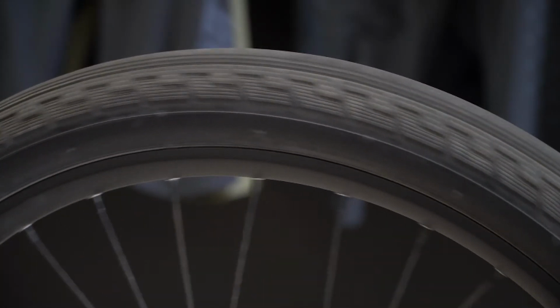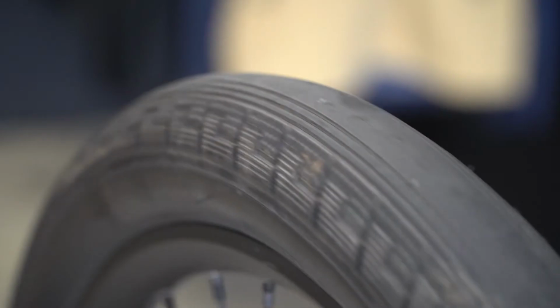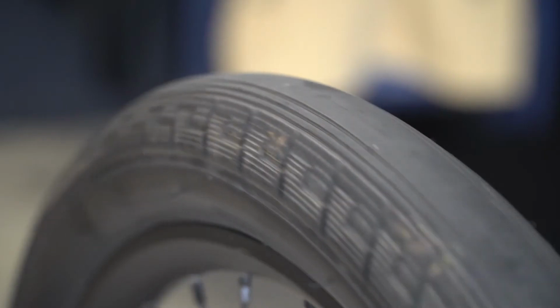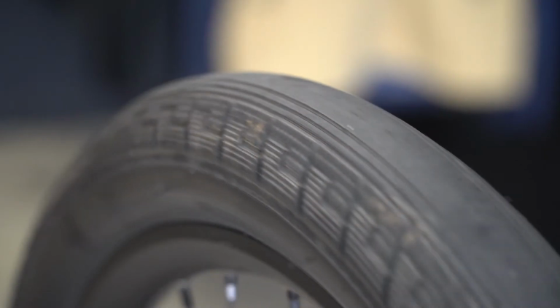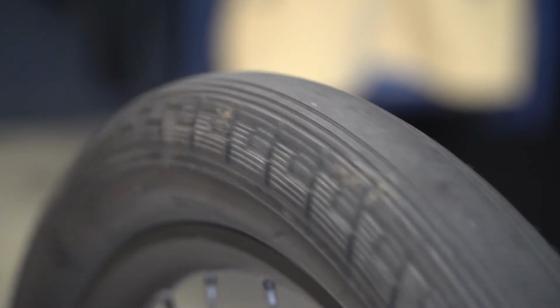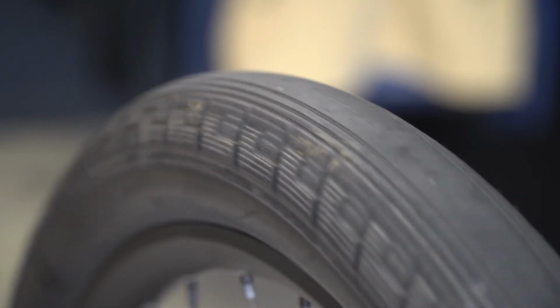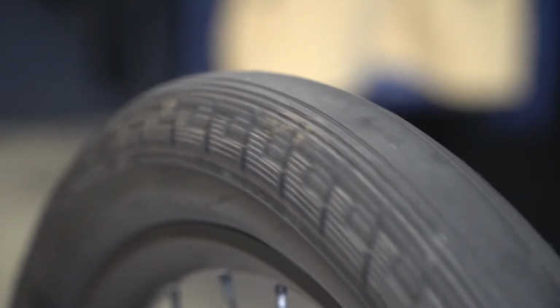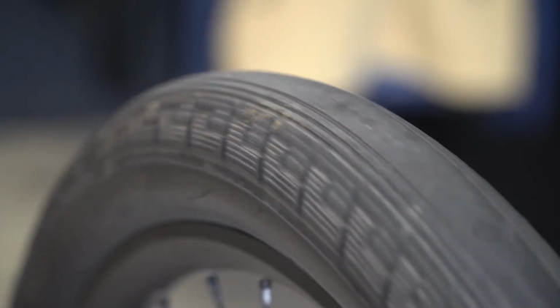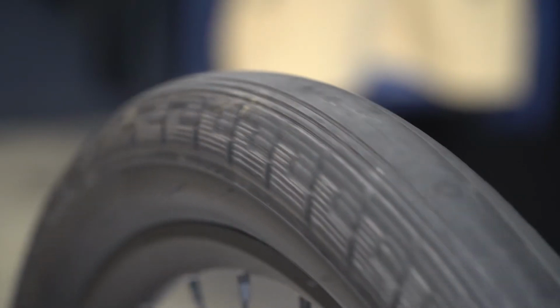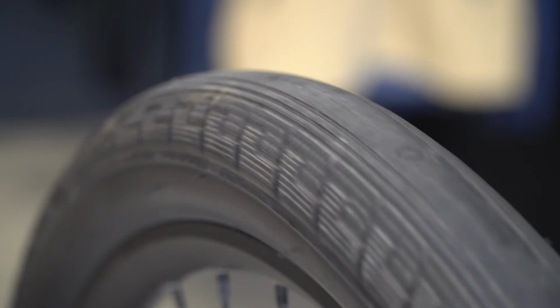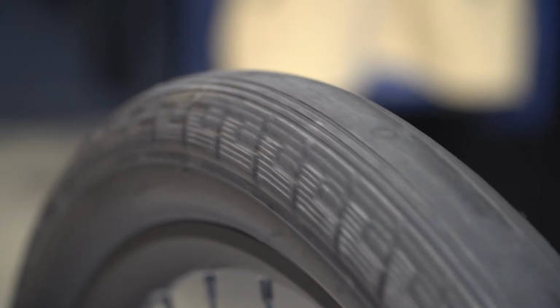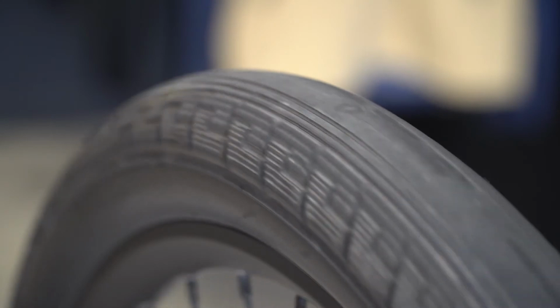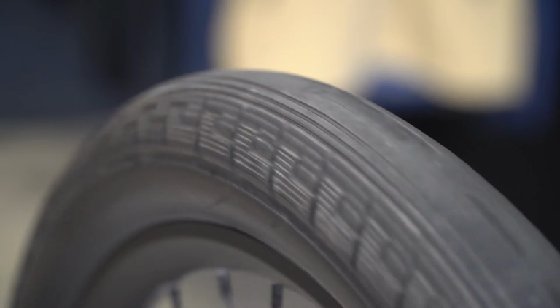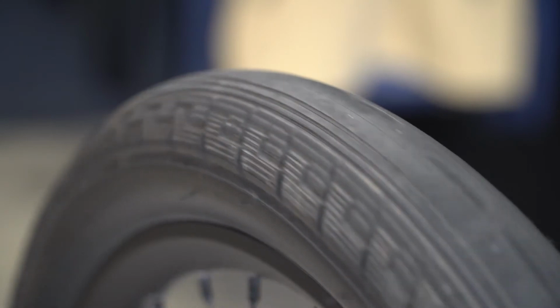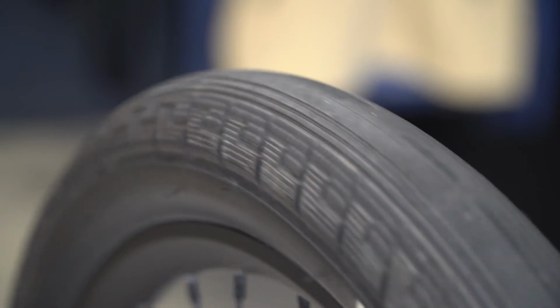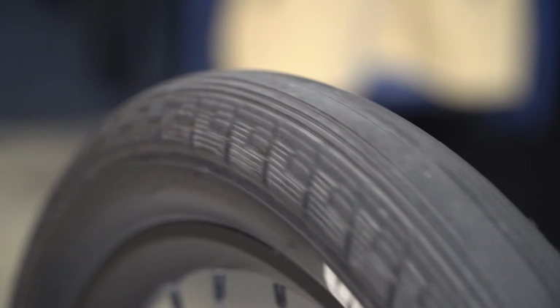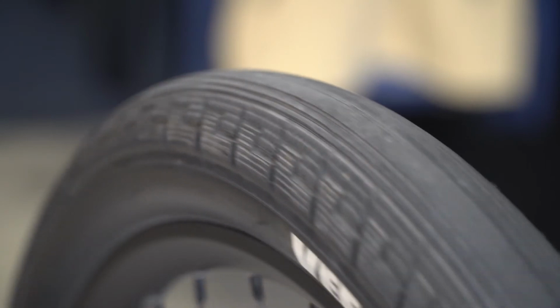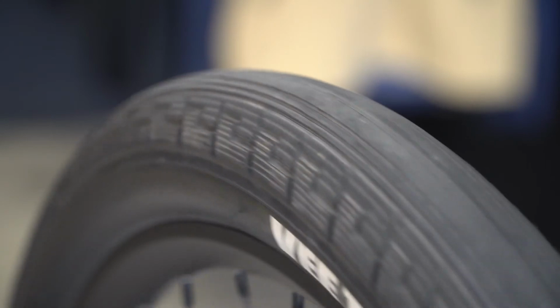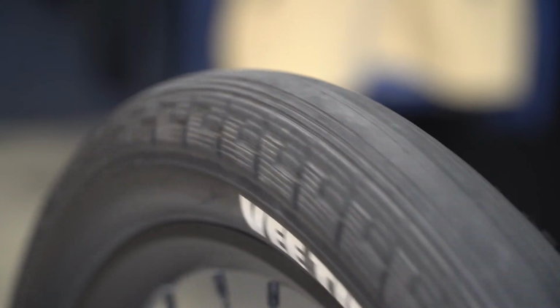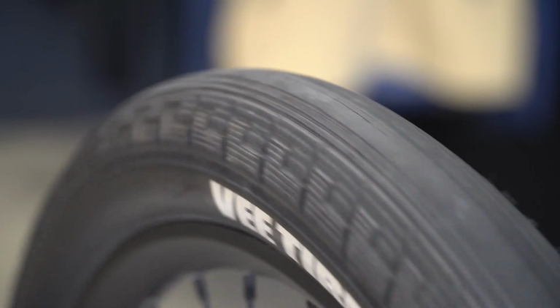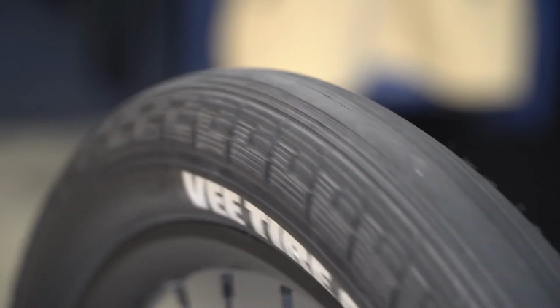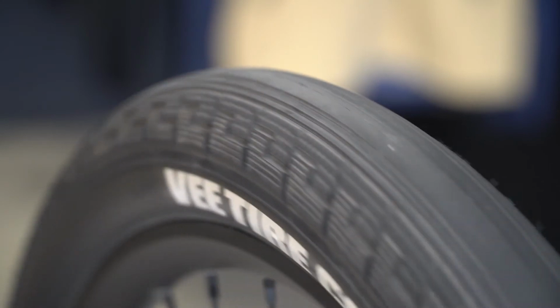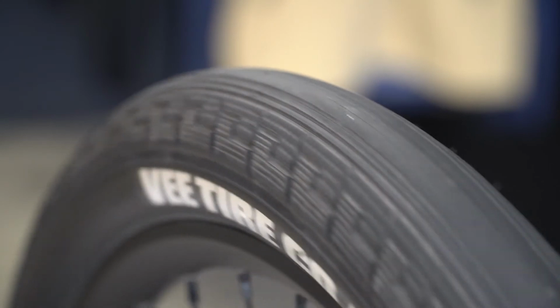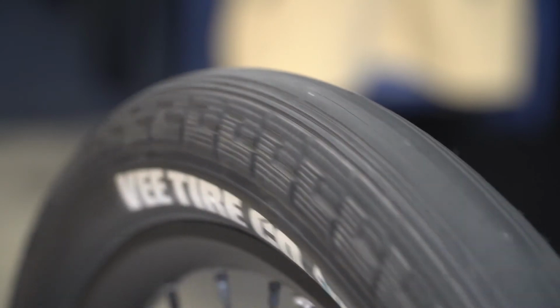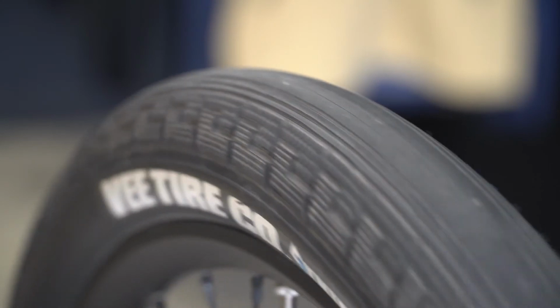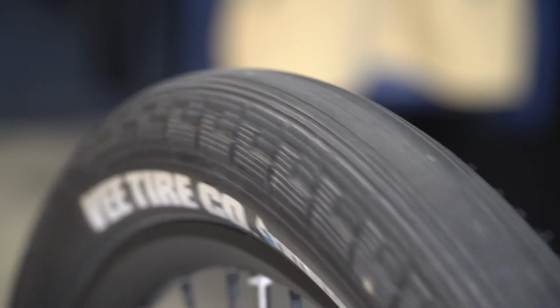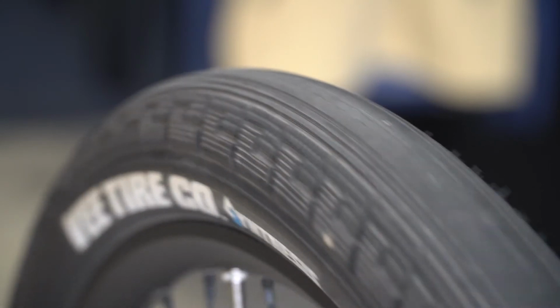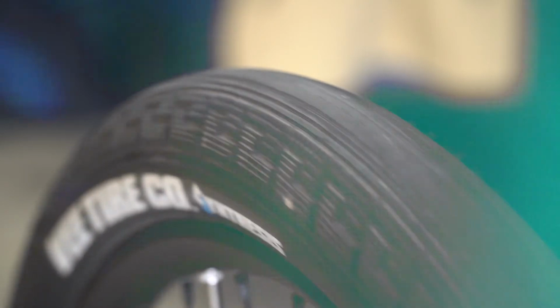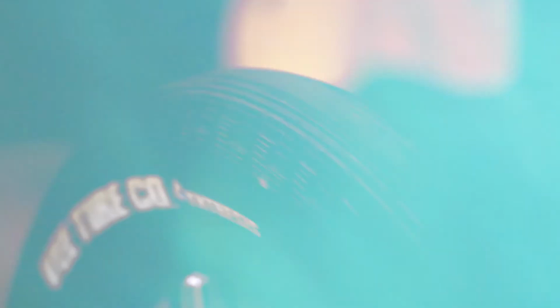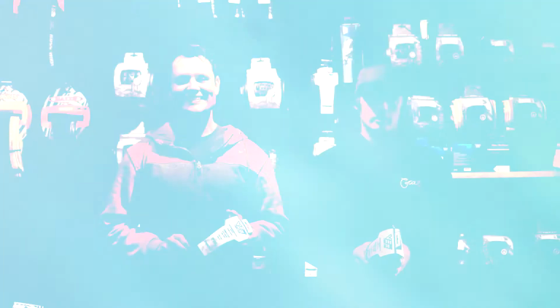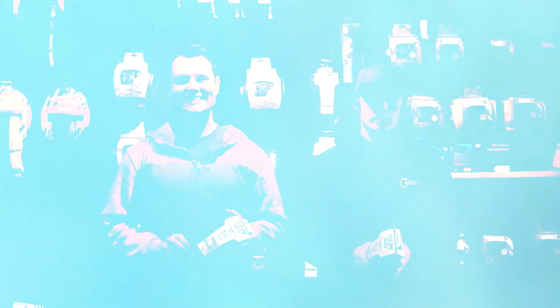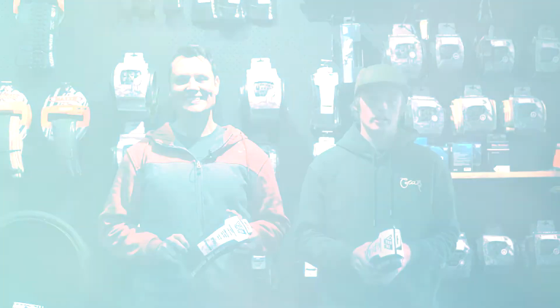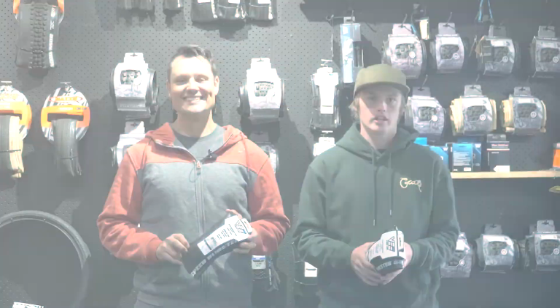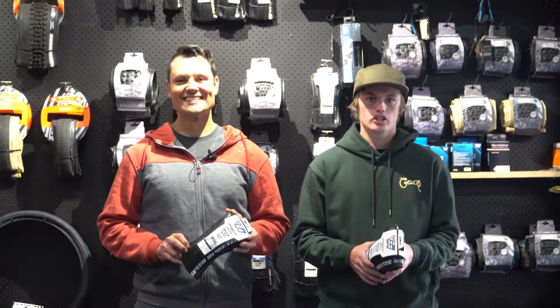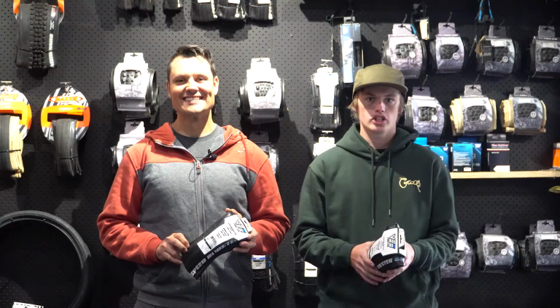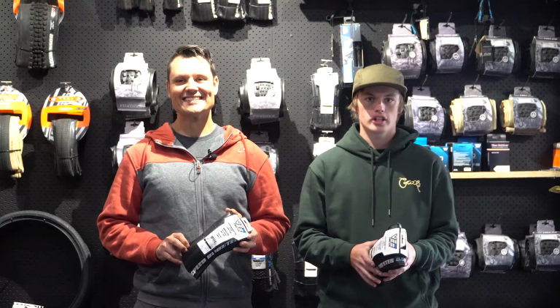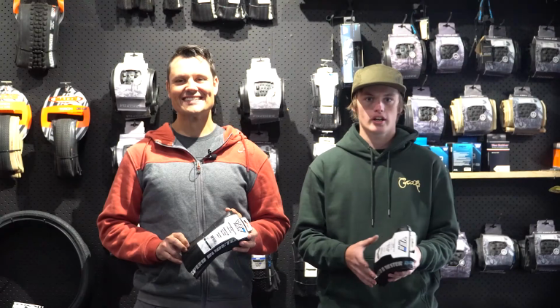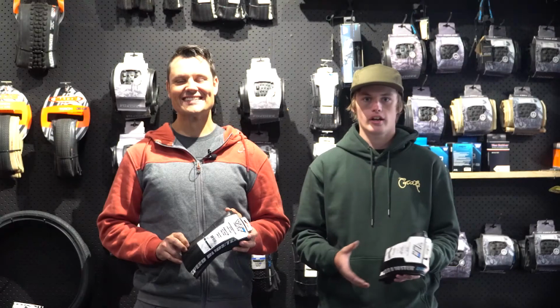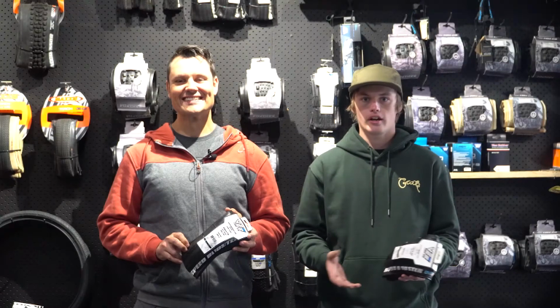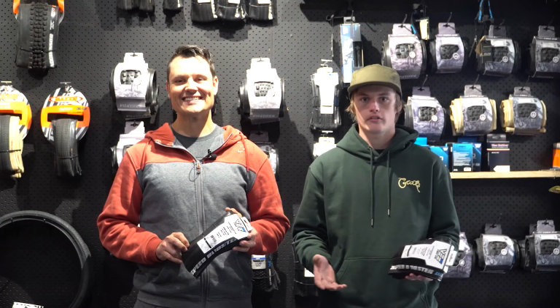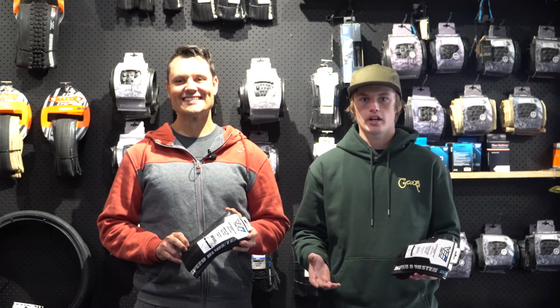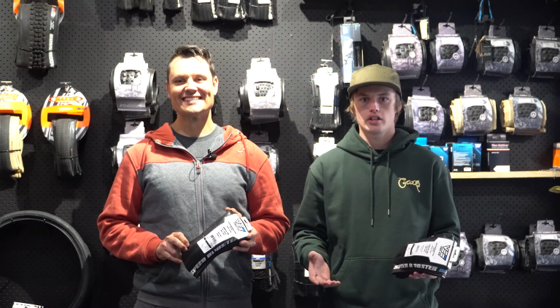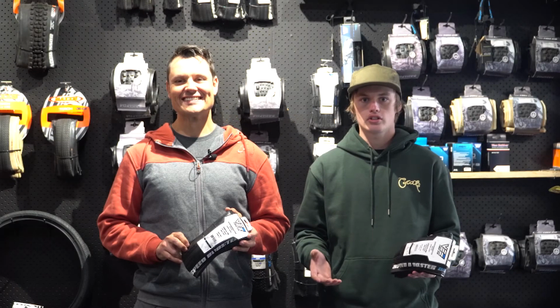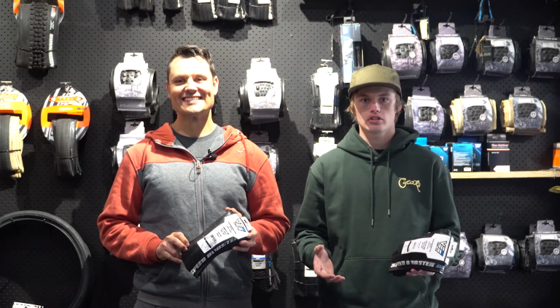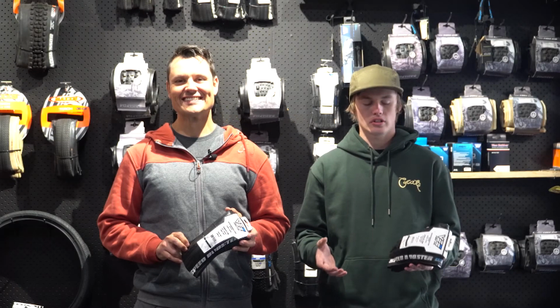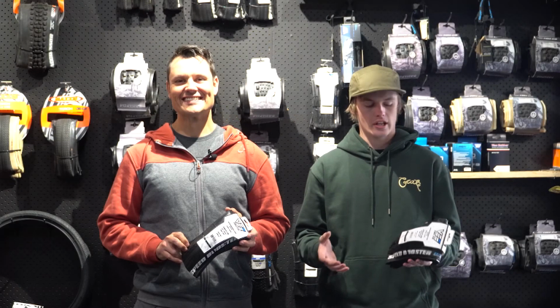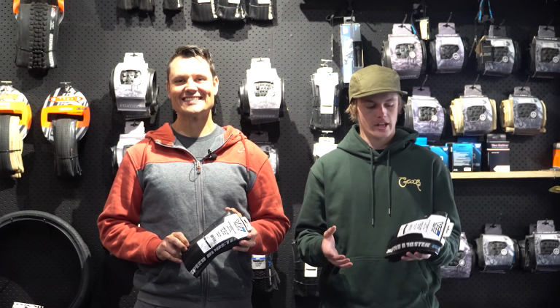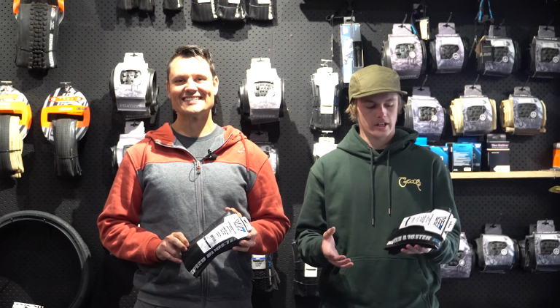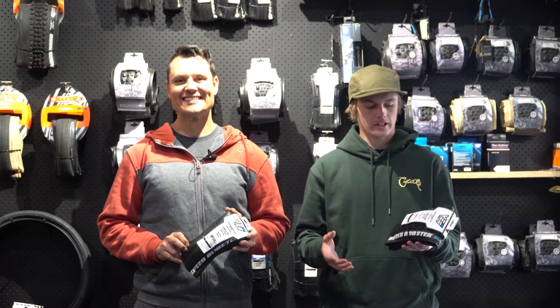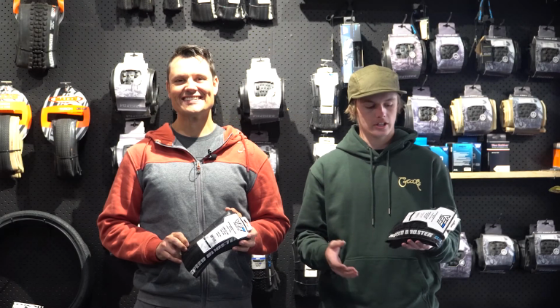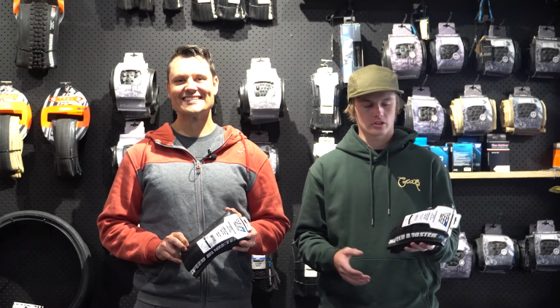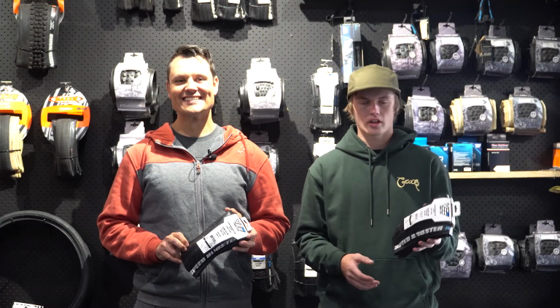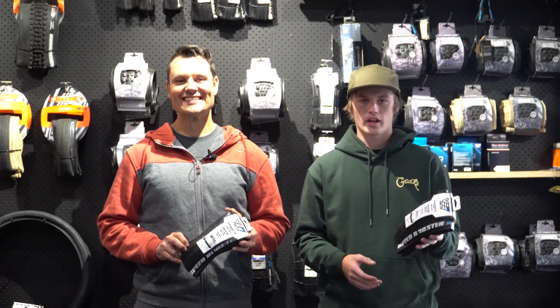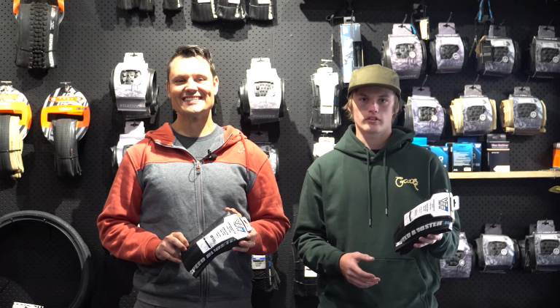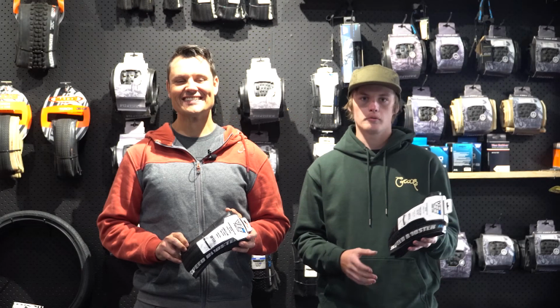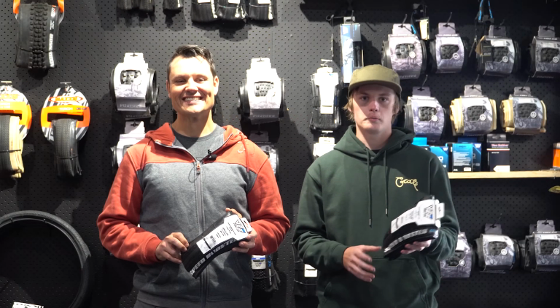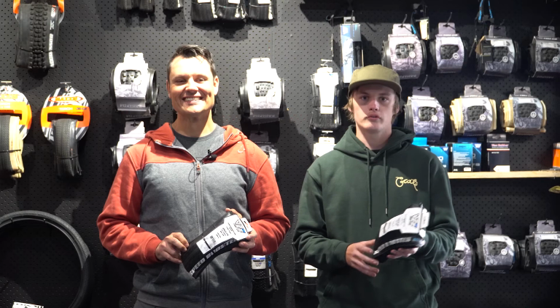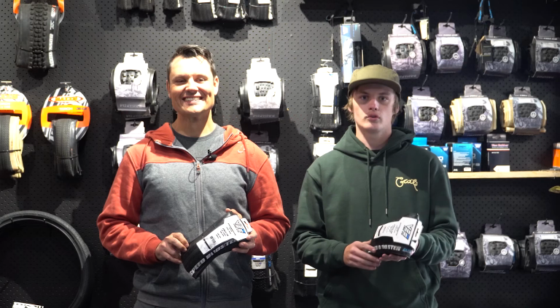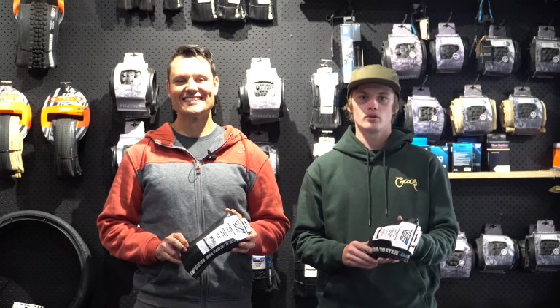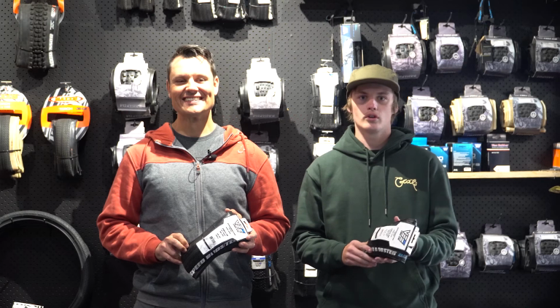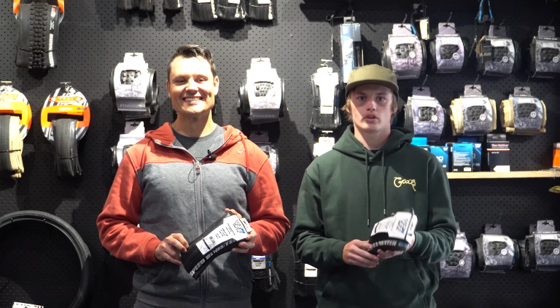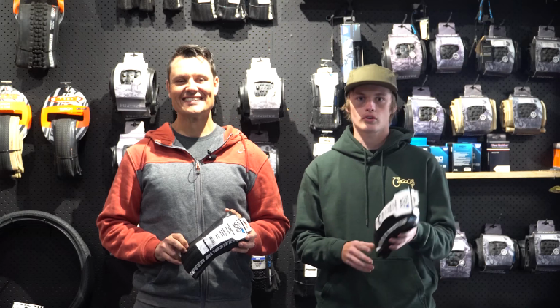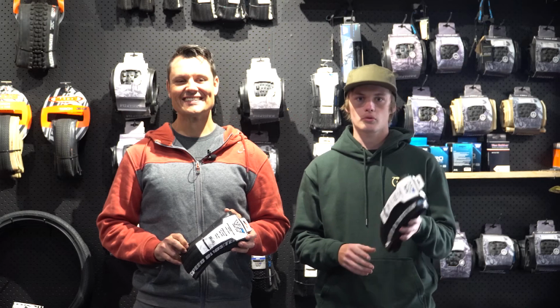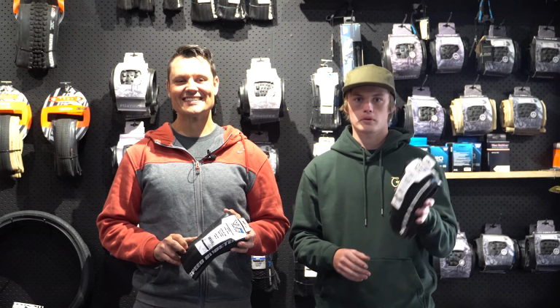Come in store or go online at Bikelab.co.nz and check out our range and get your tires in before Christmas.